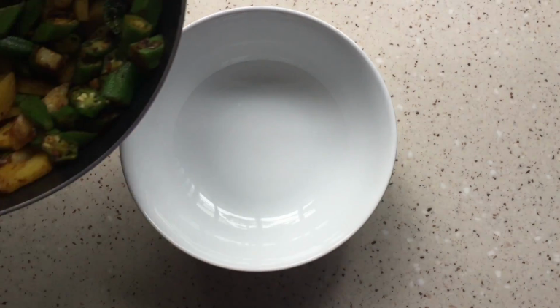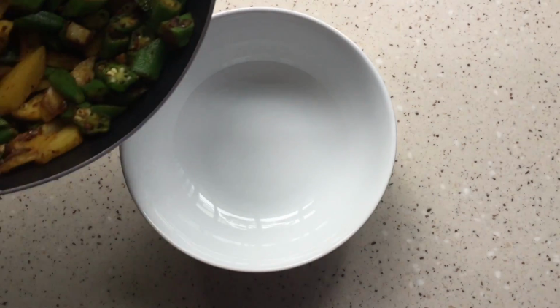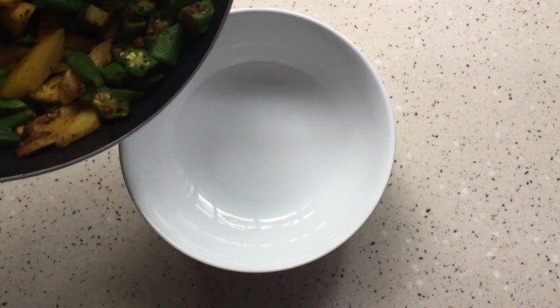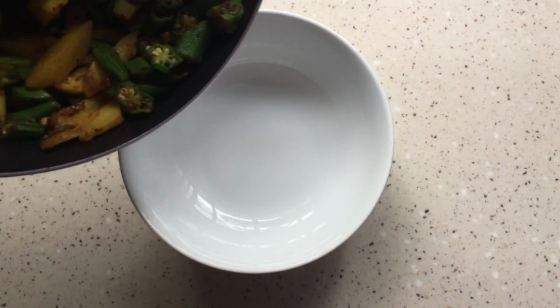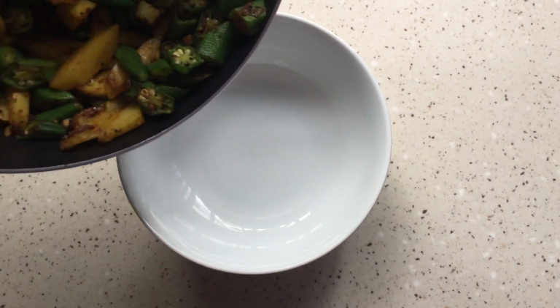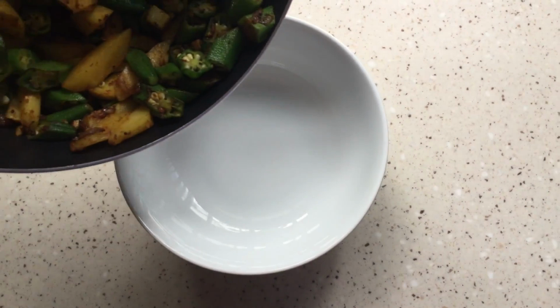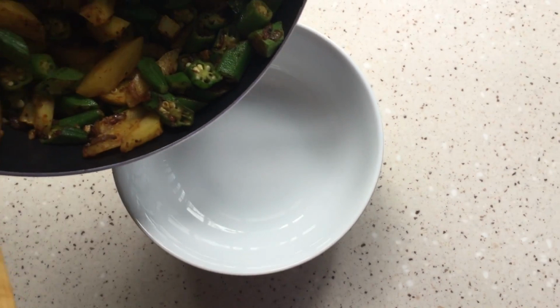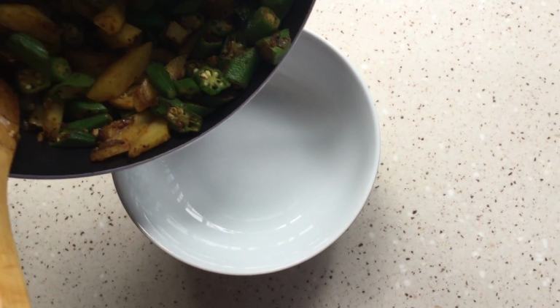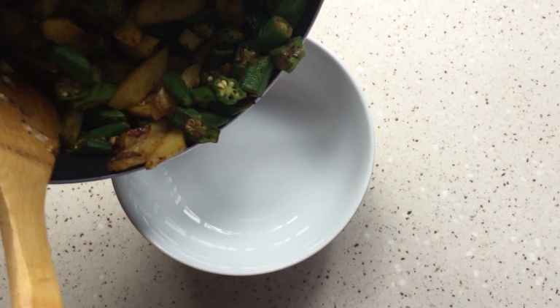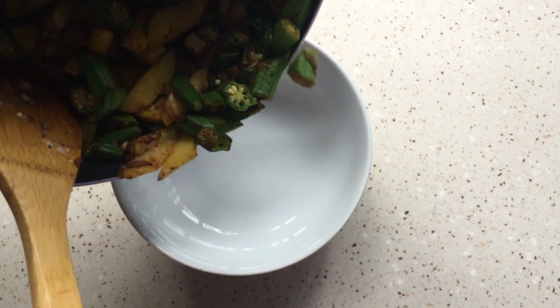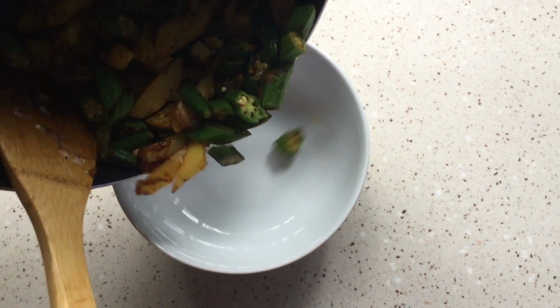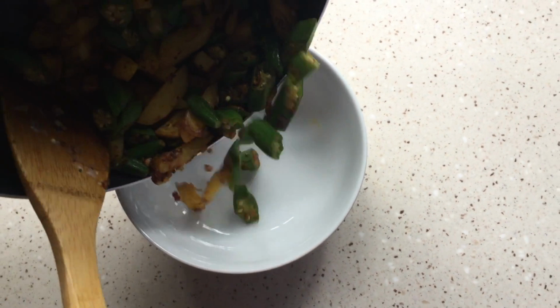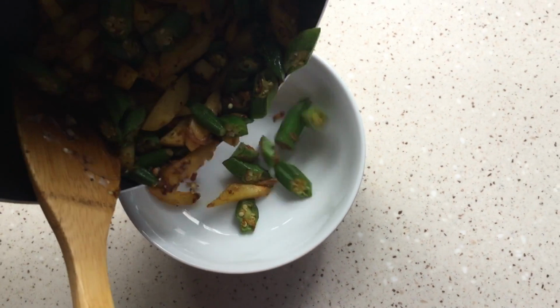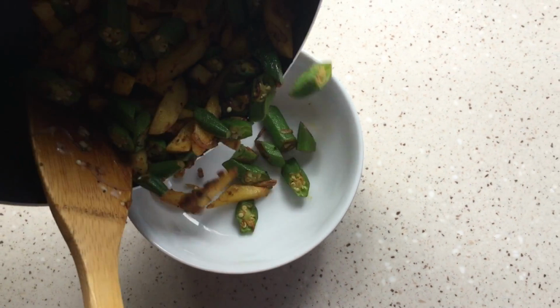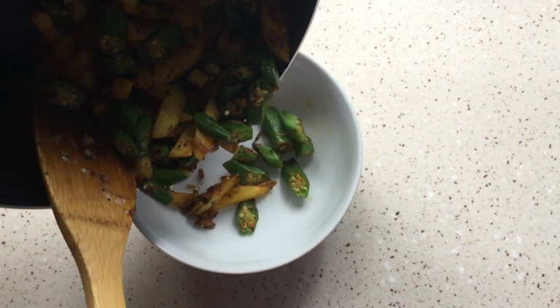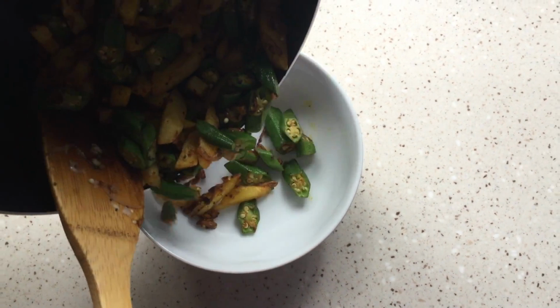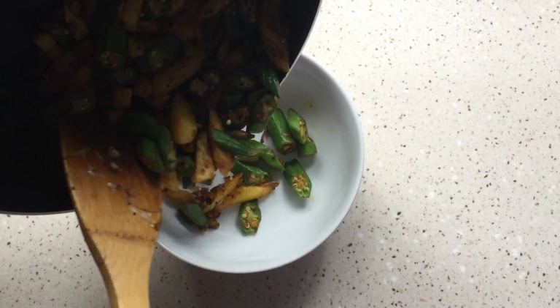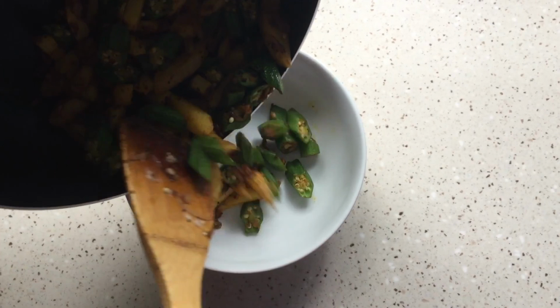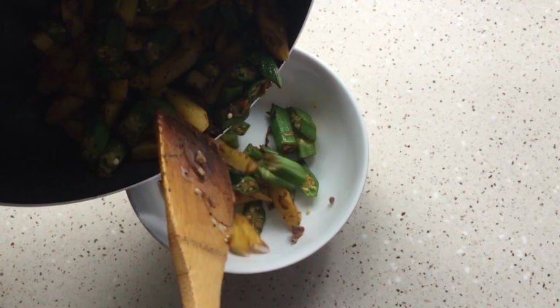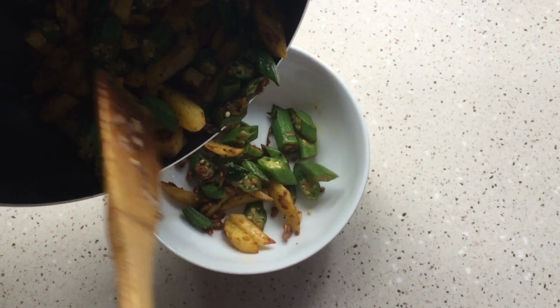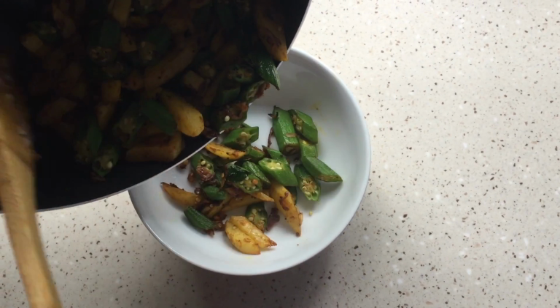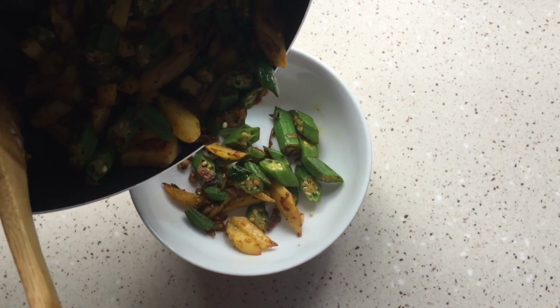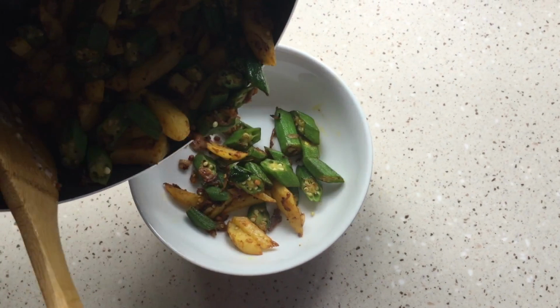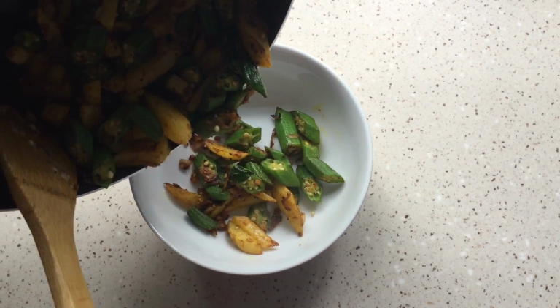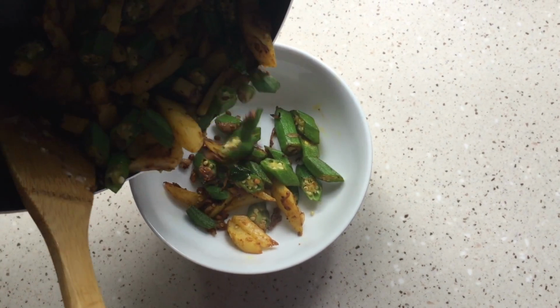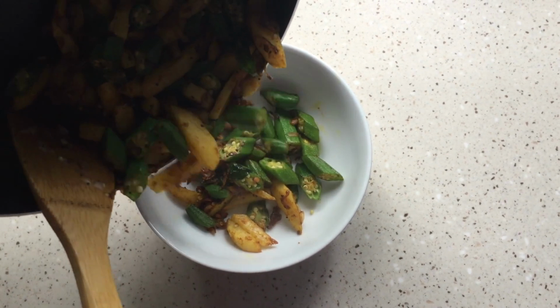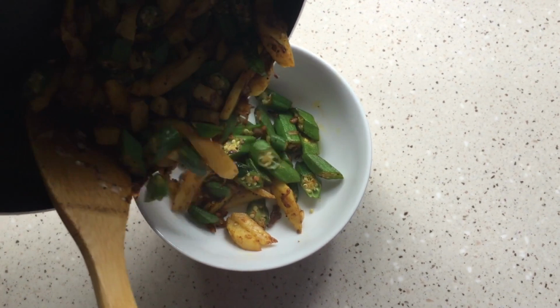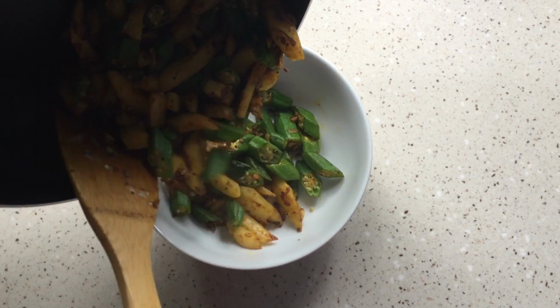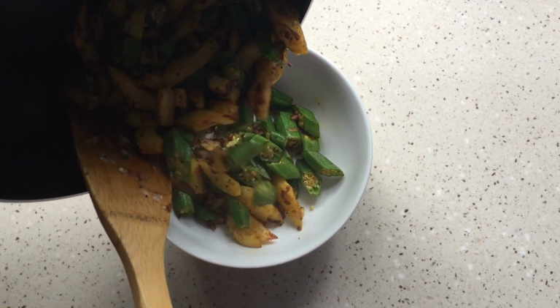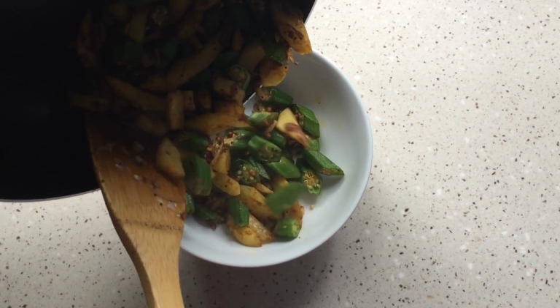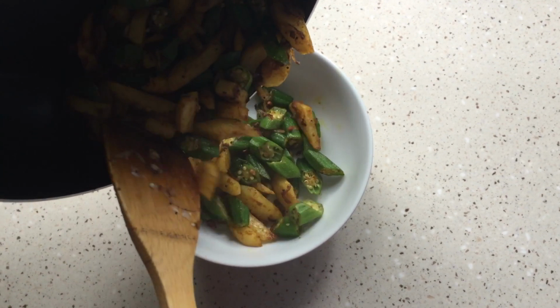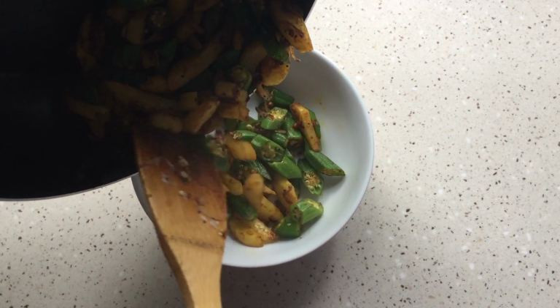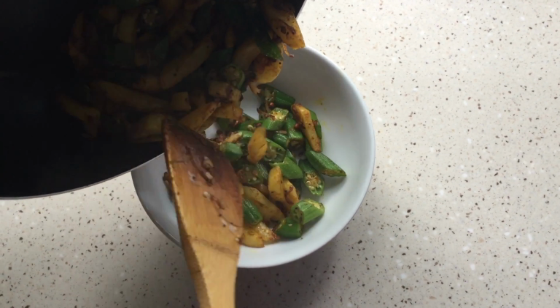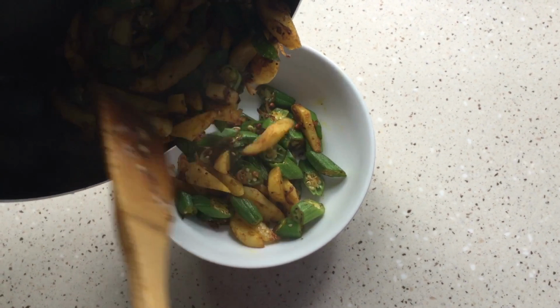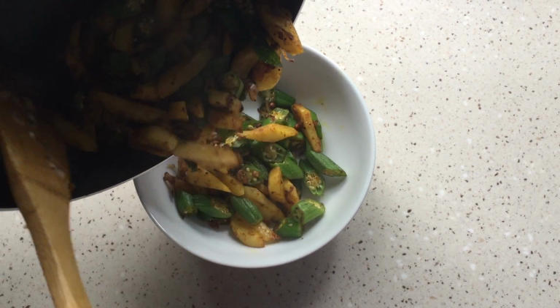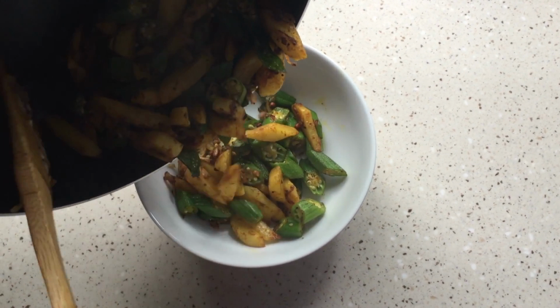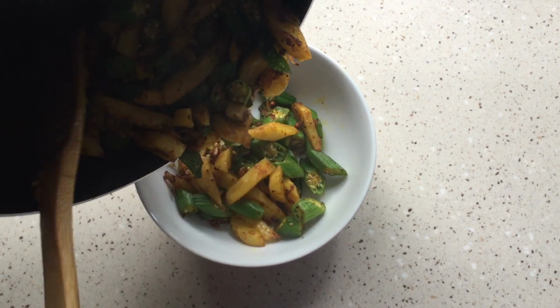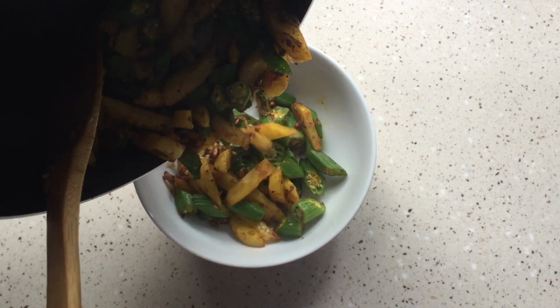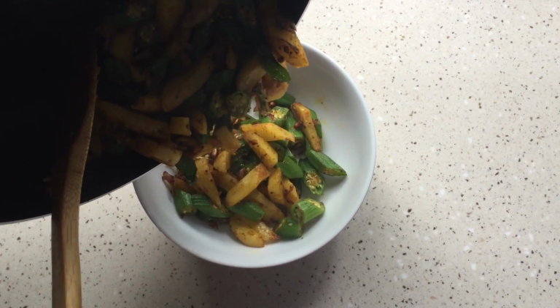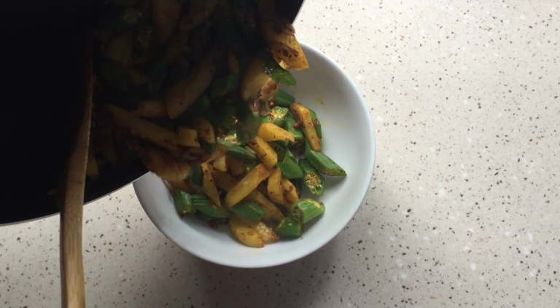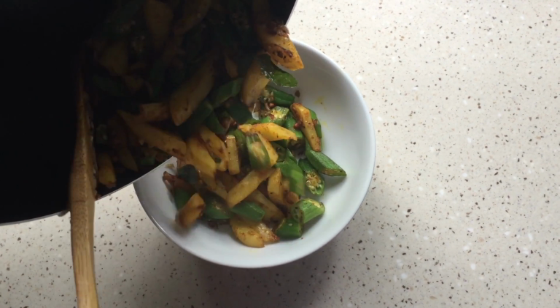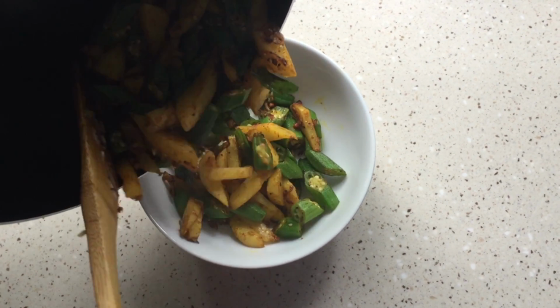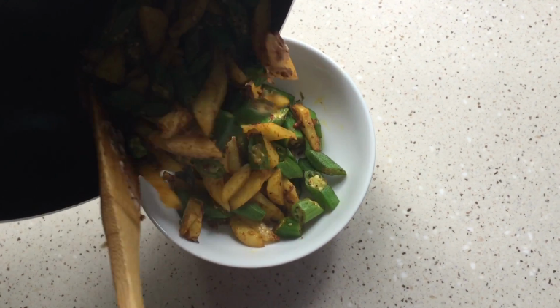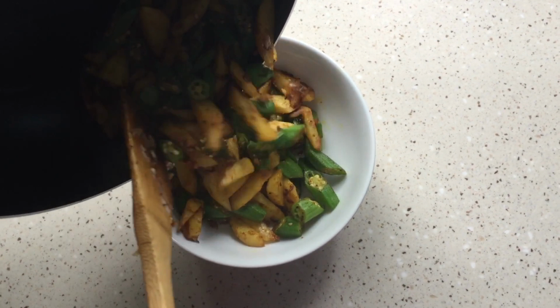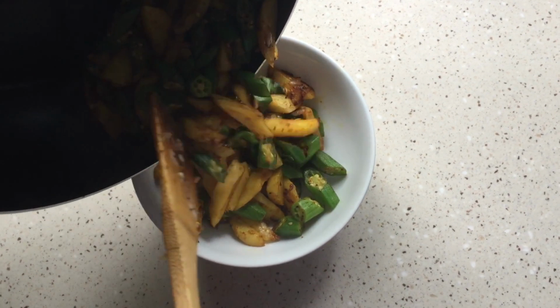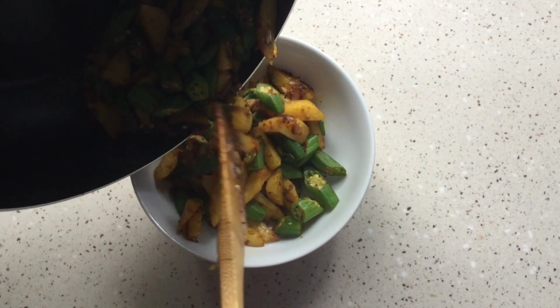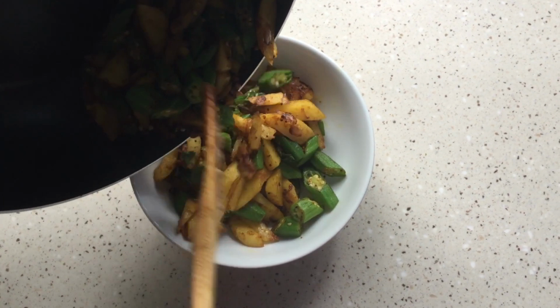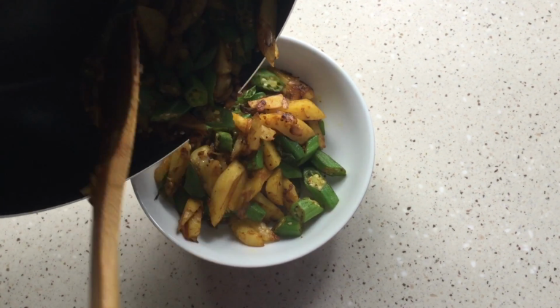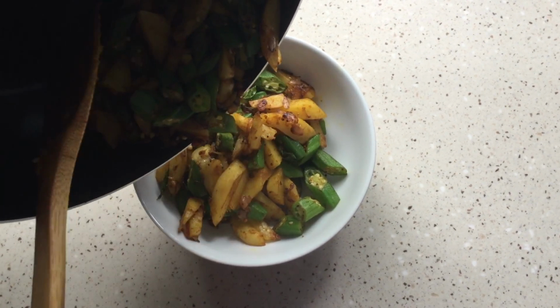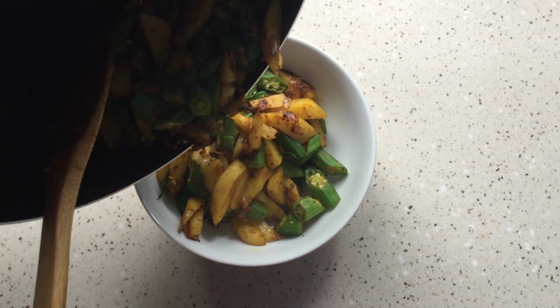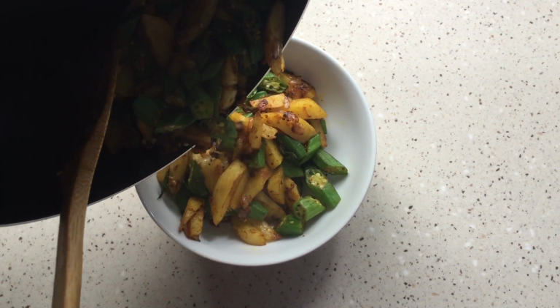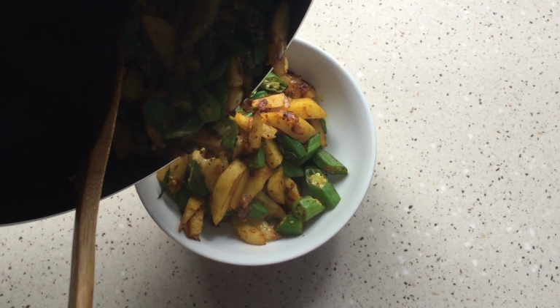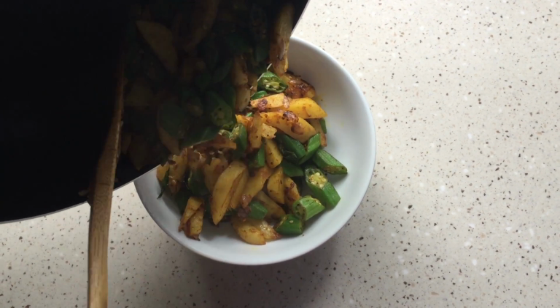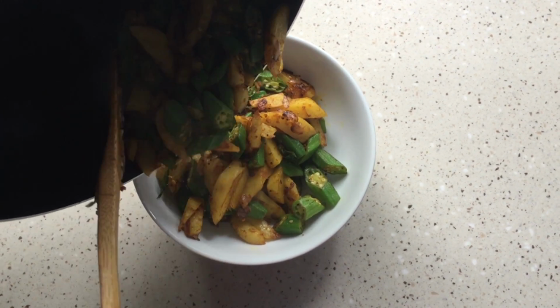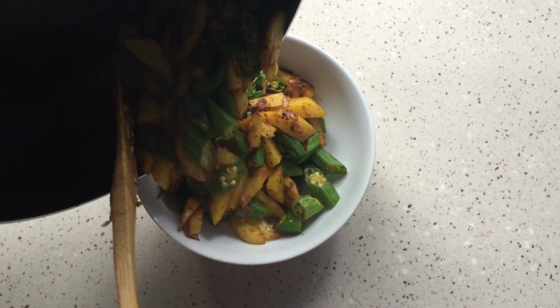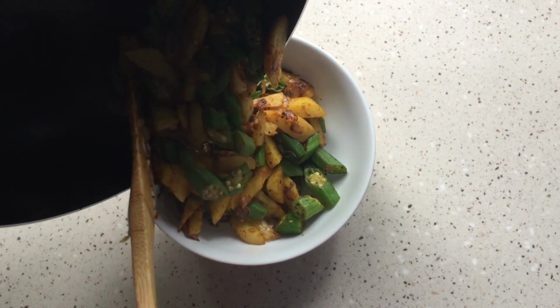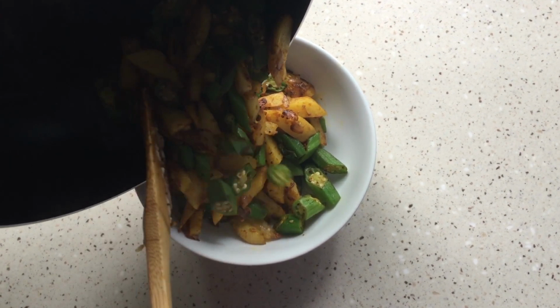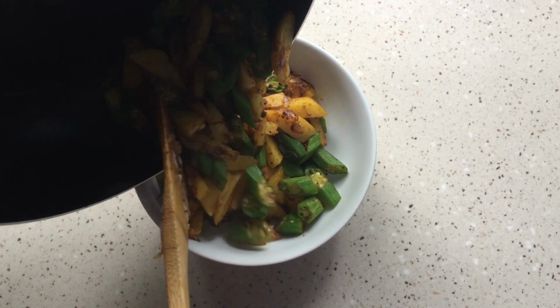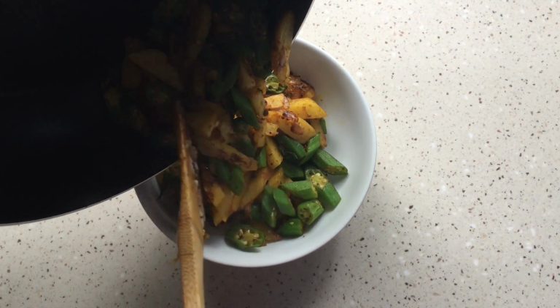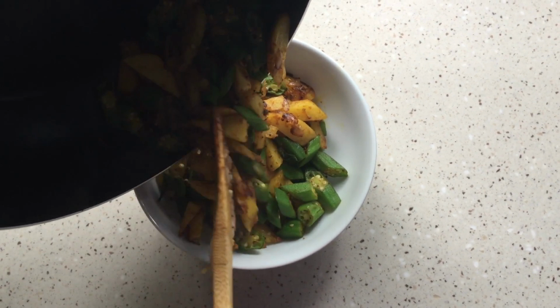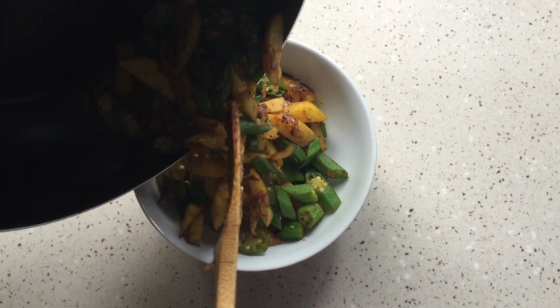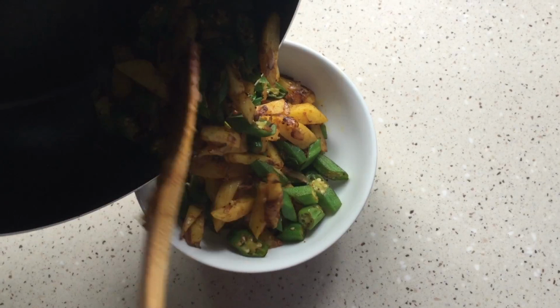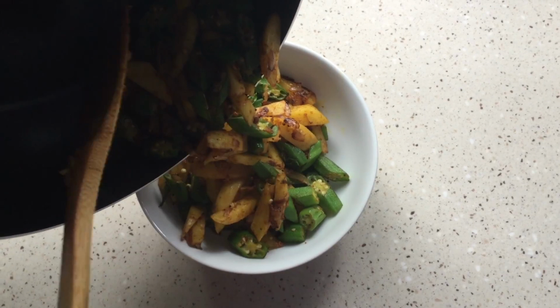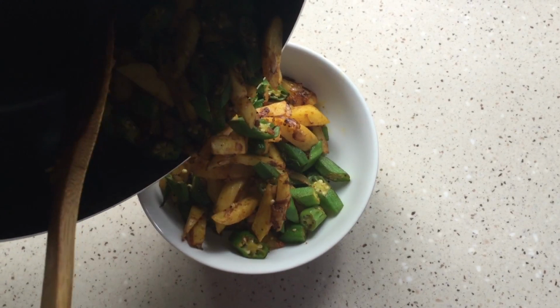Okra and potato fry is ready. Please try this and let me know. Thank you.